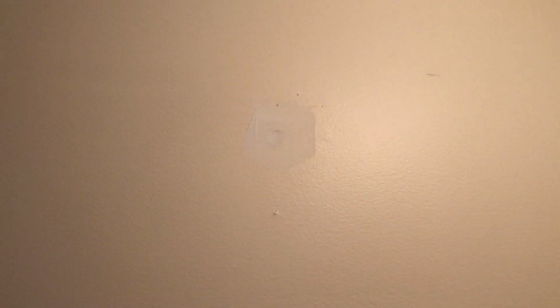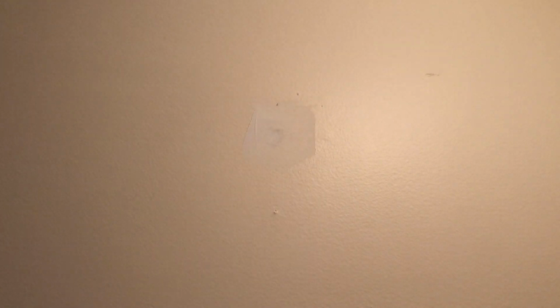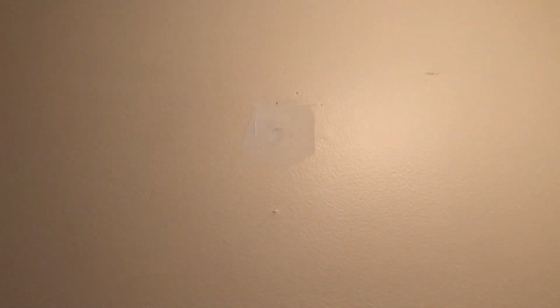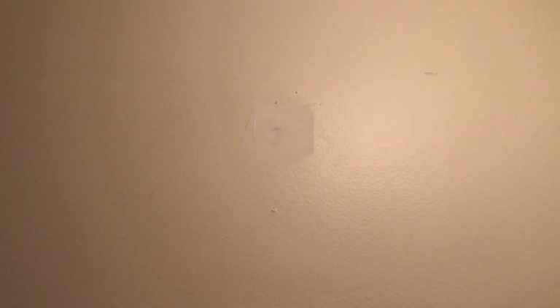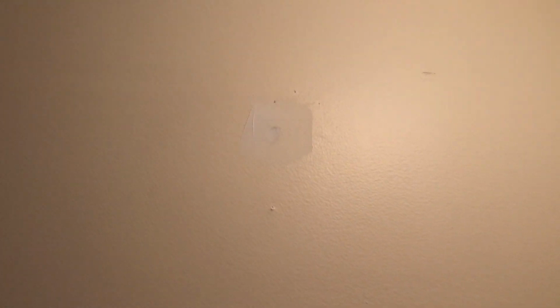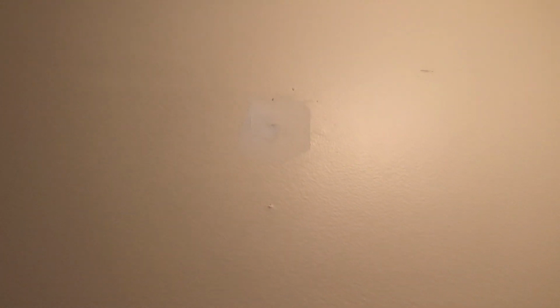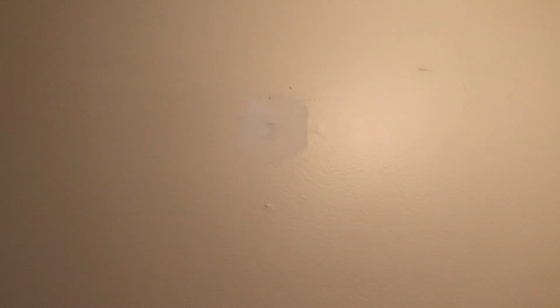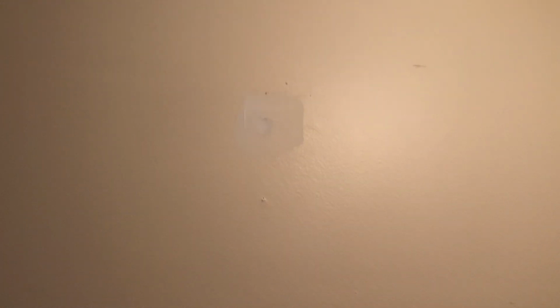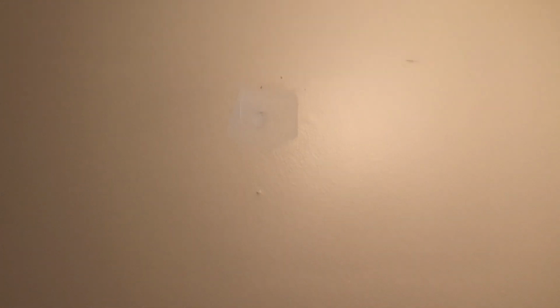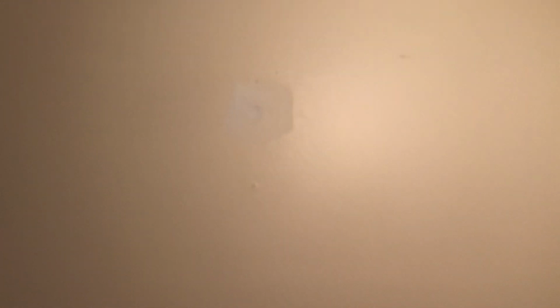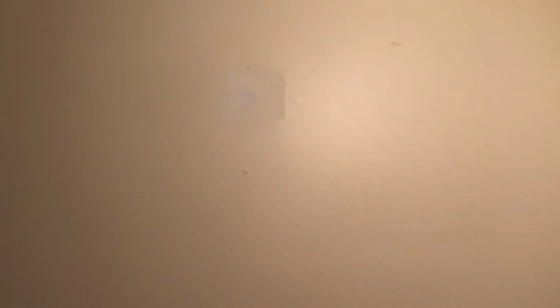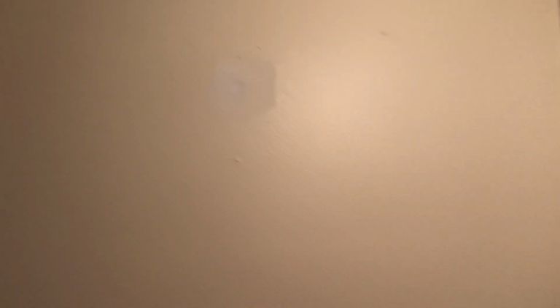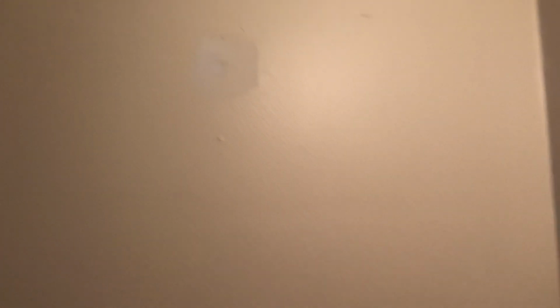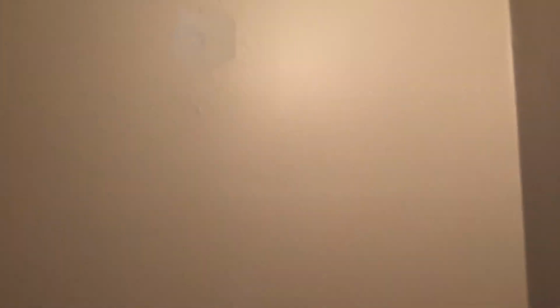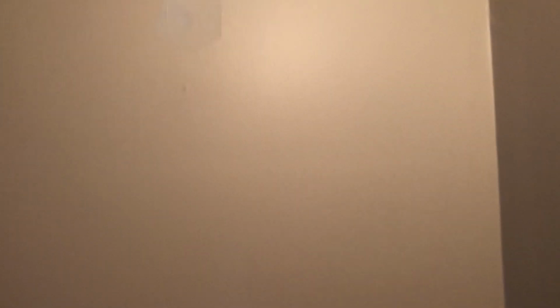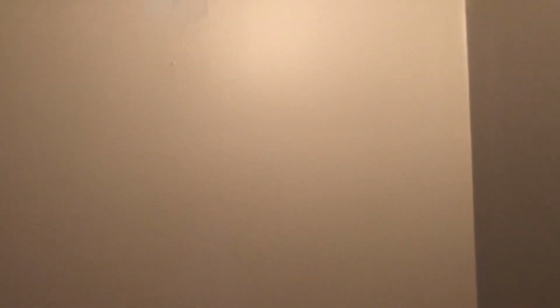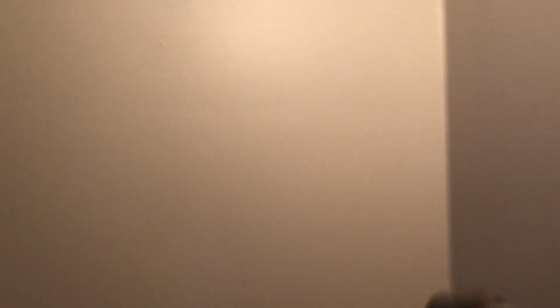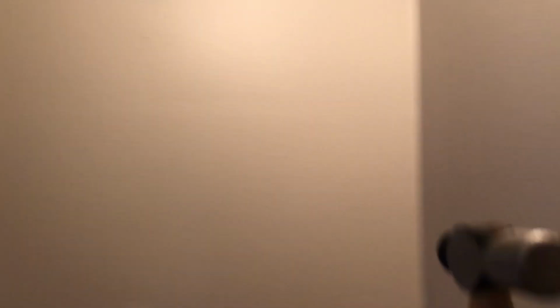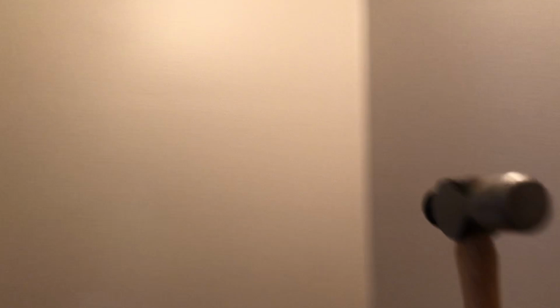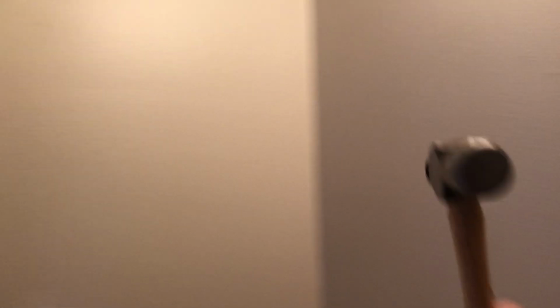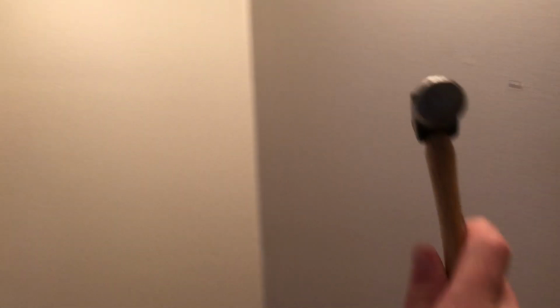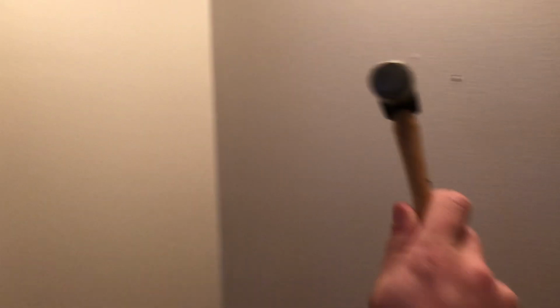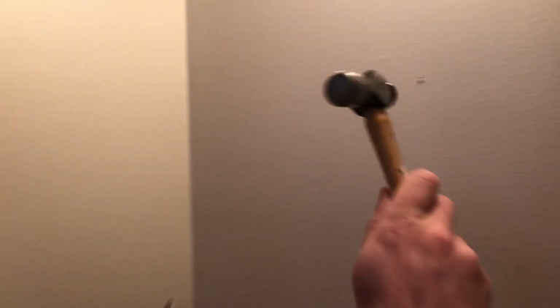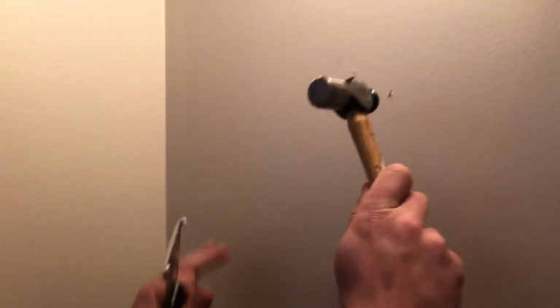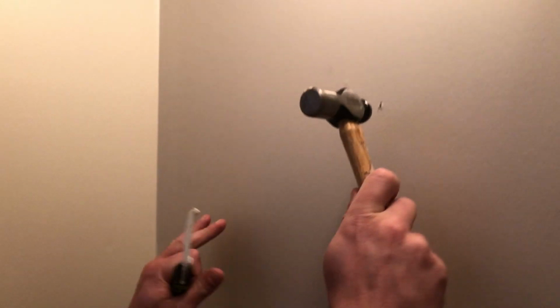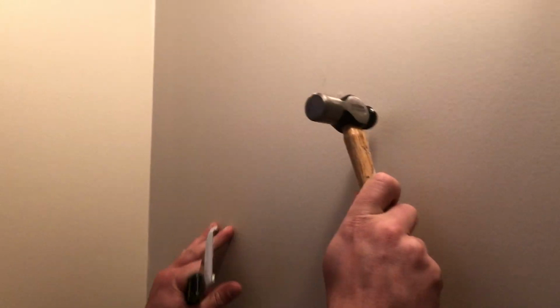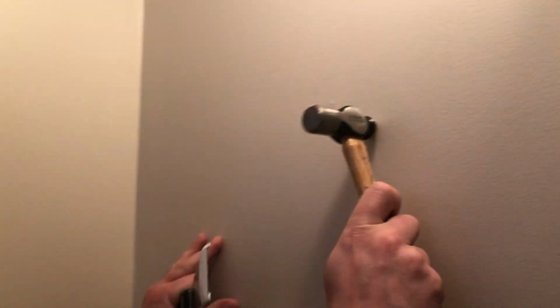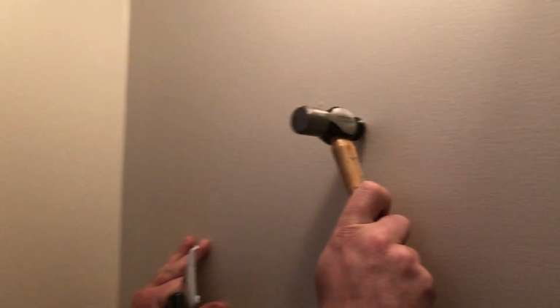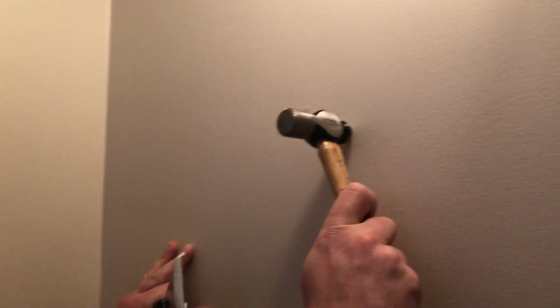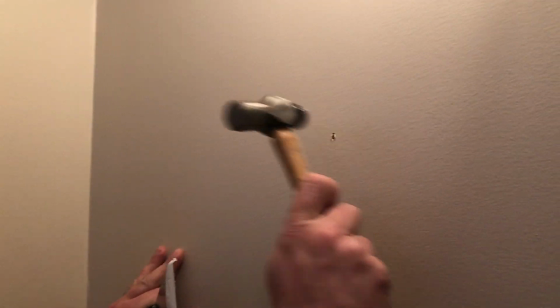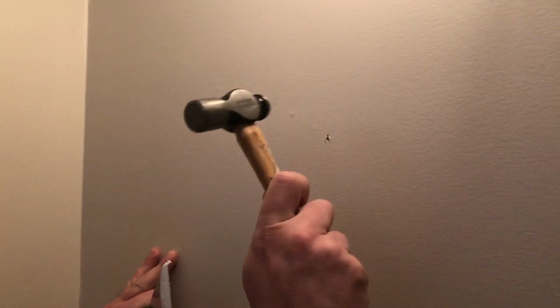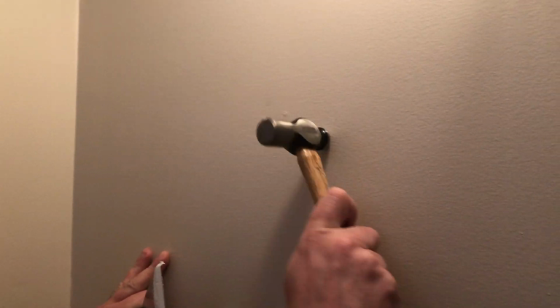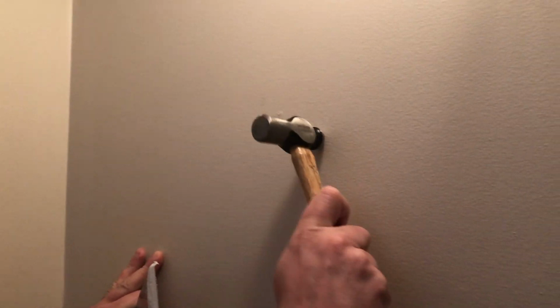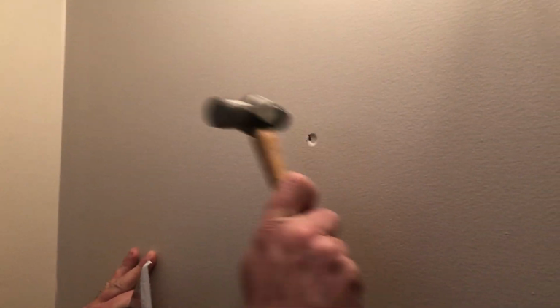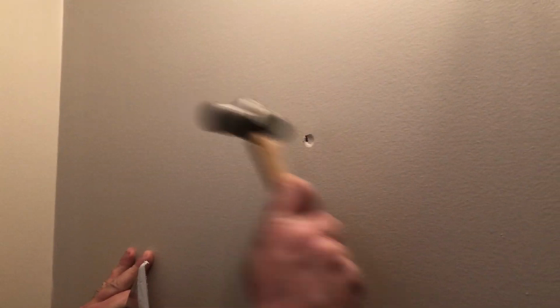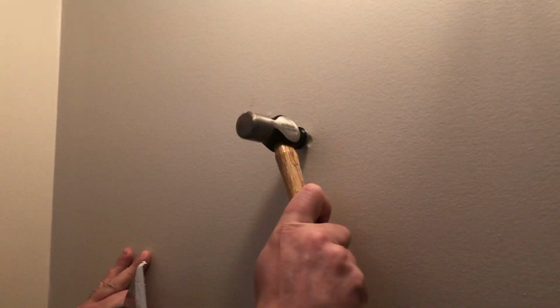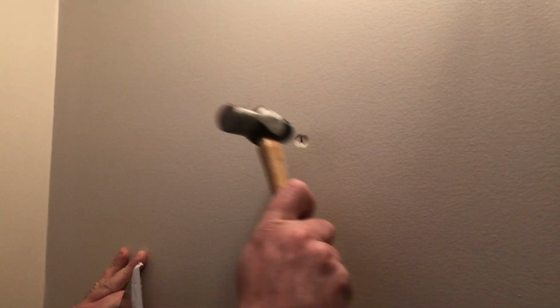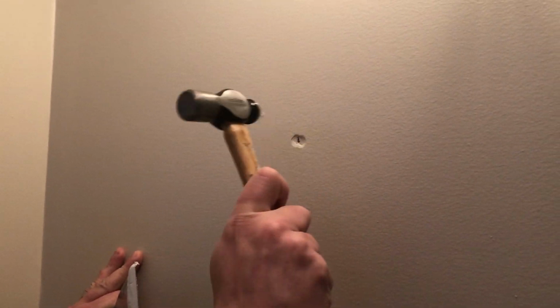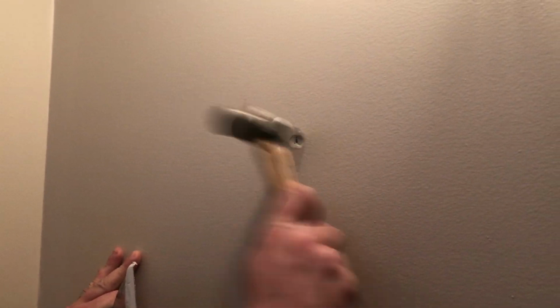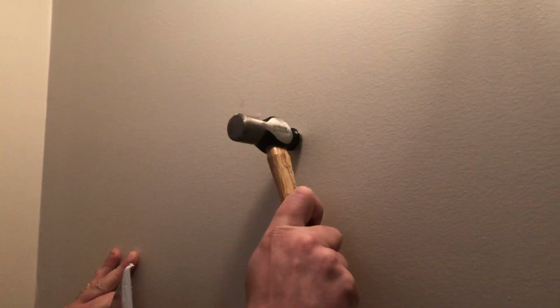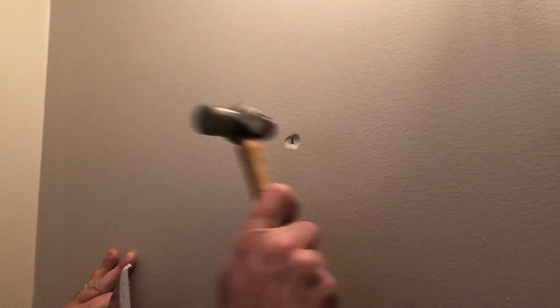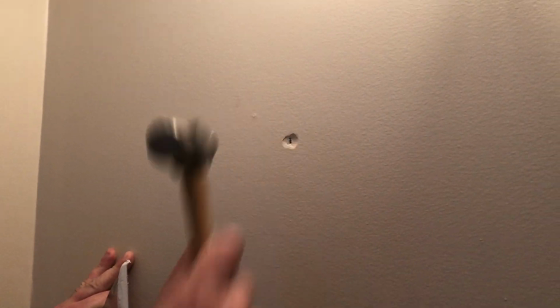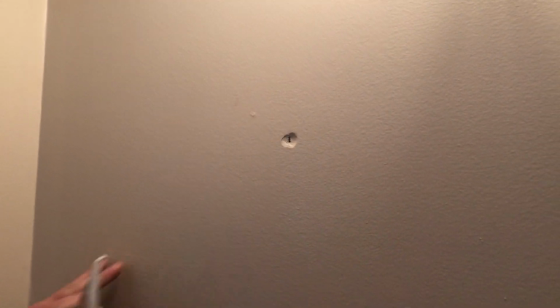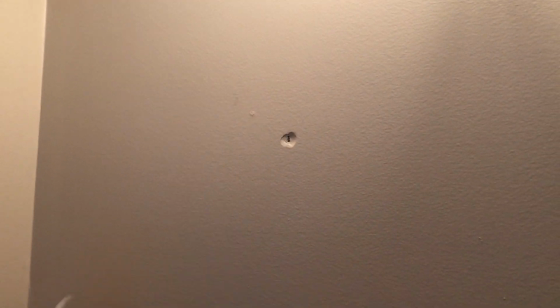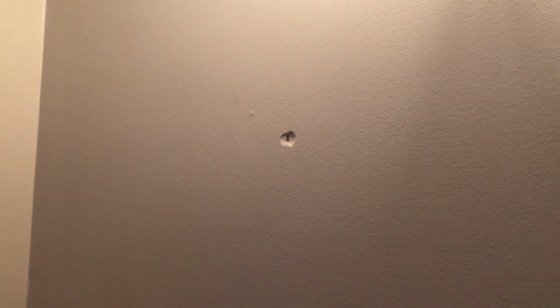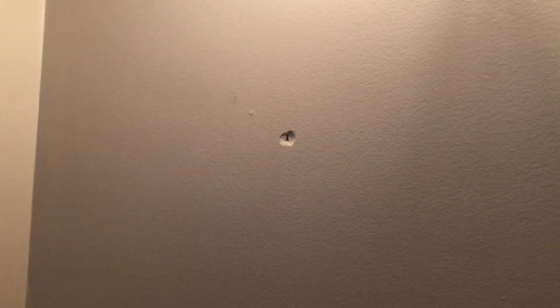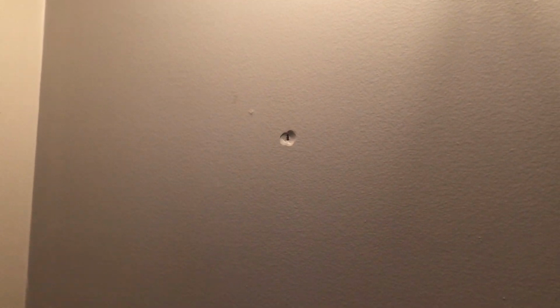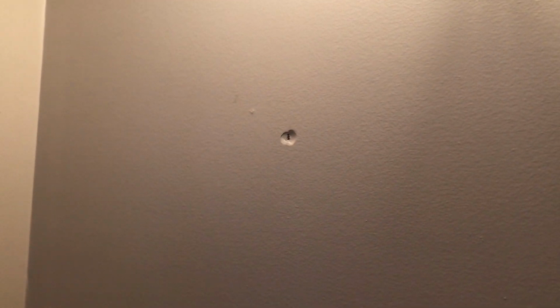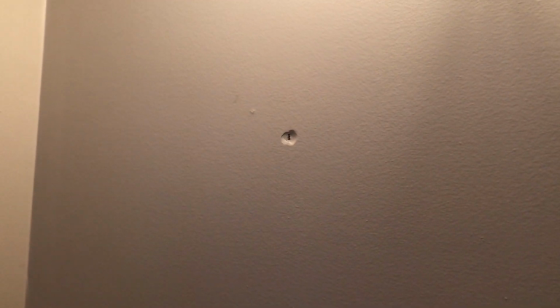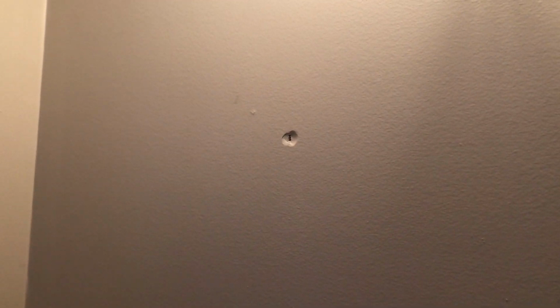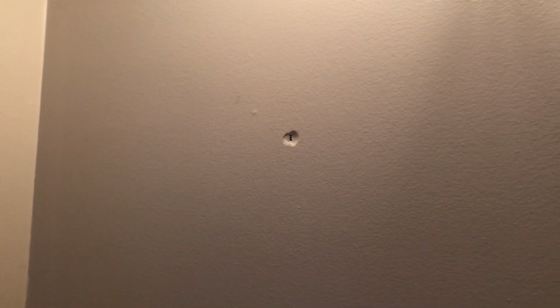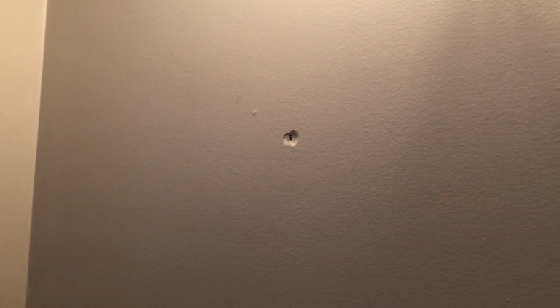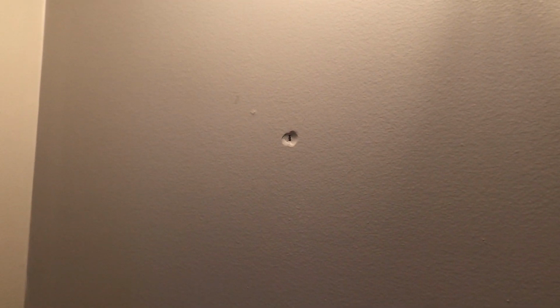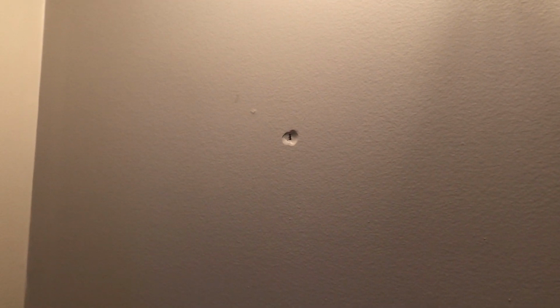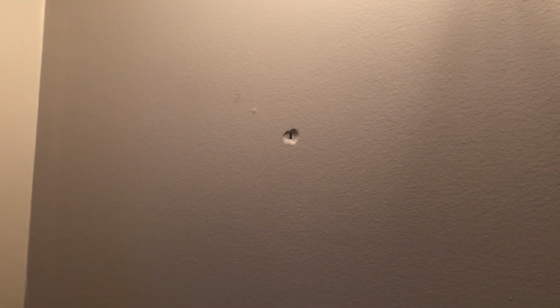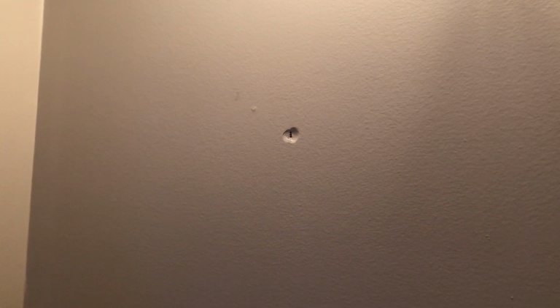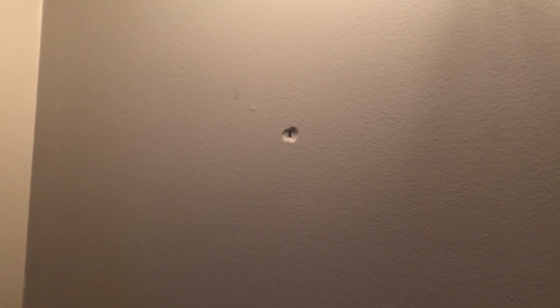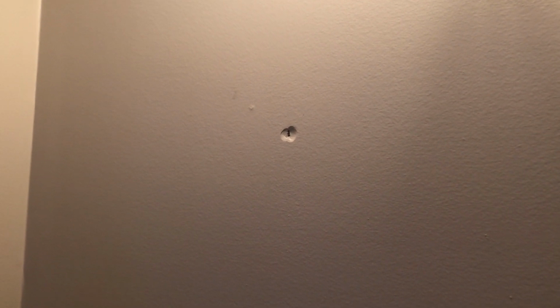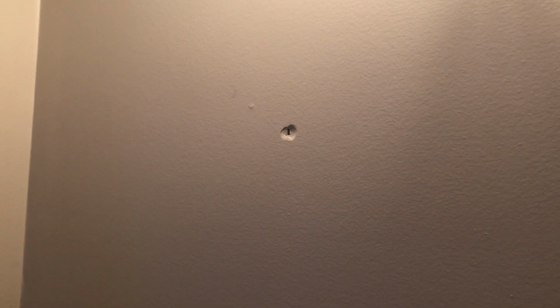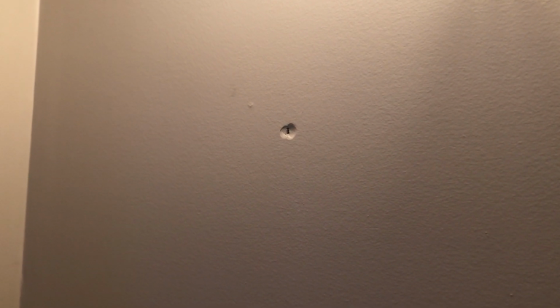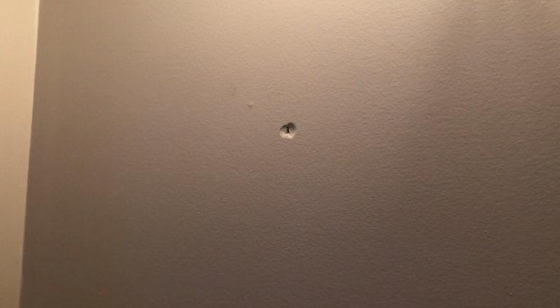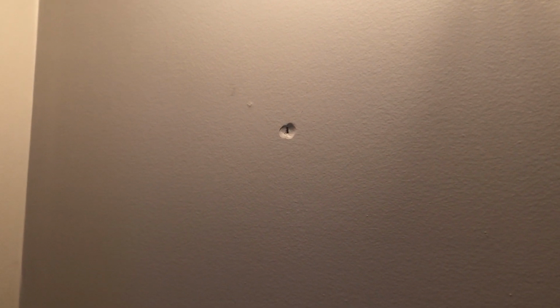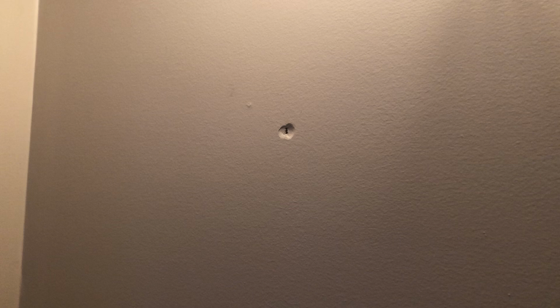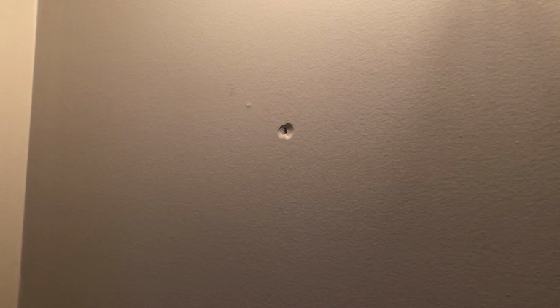Another tool you can use is the ball peen hammer, which you can also use to create the indent and fill it in.